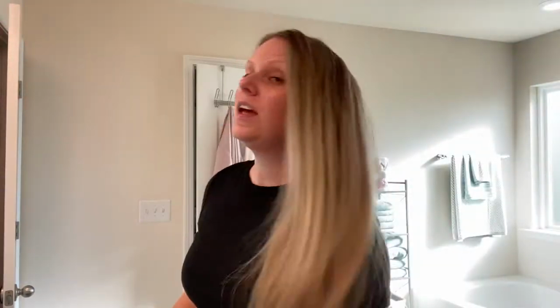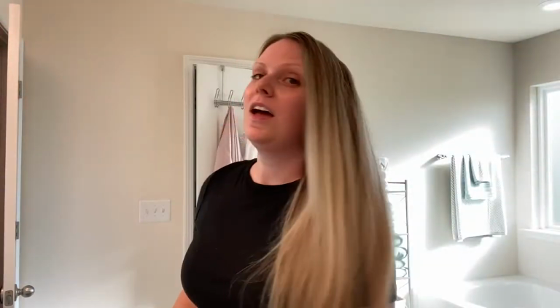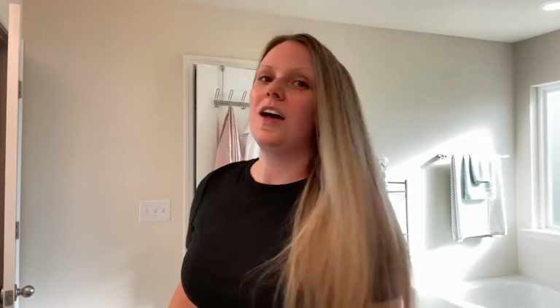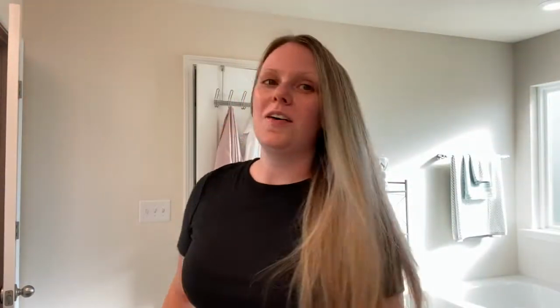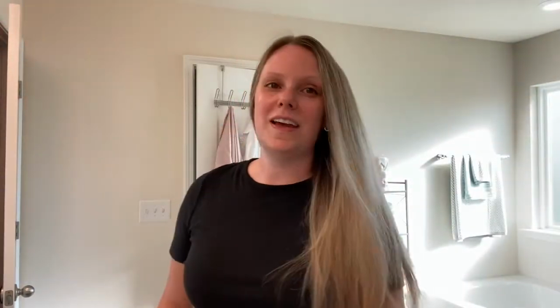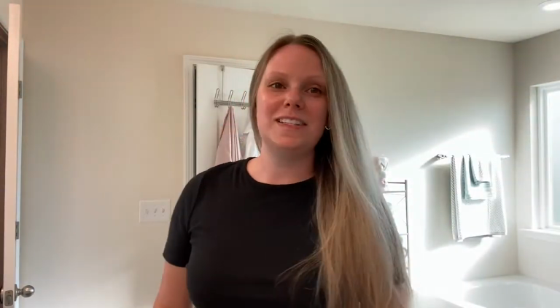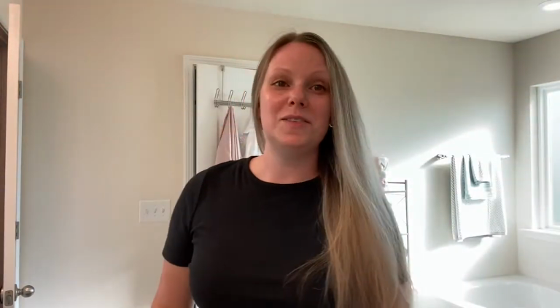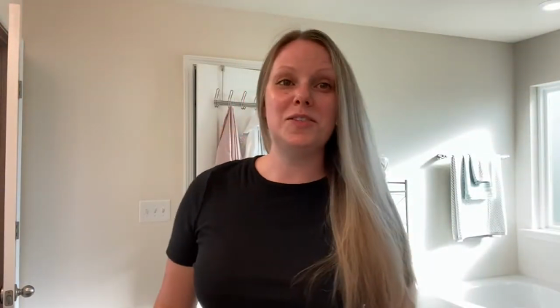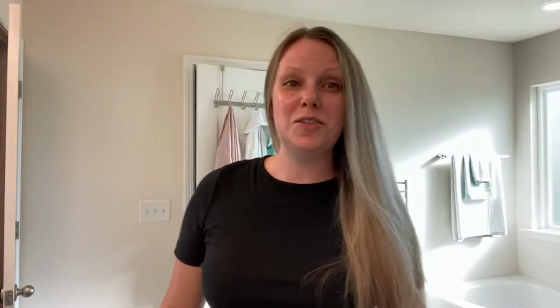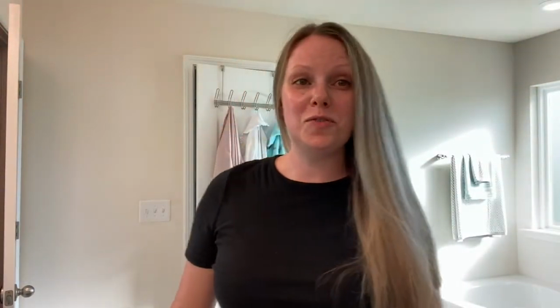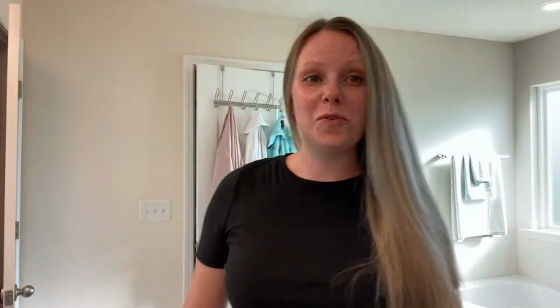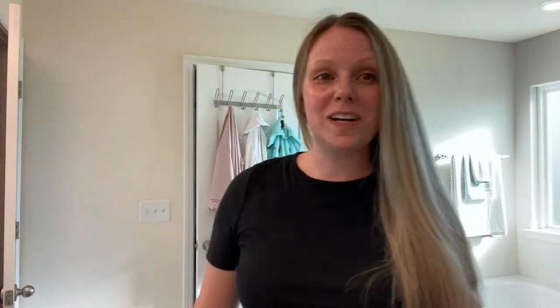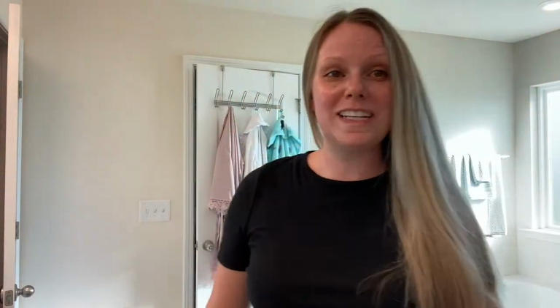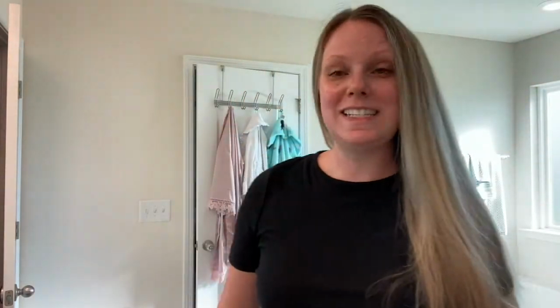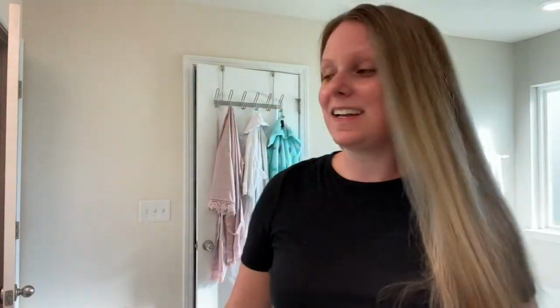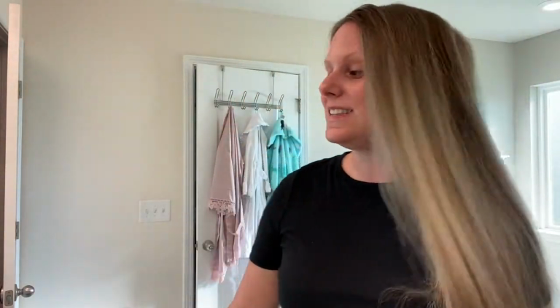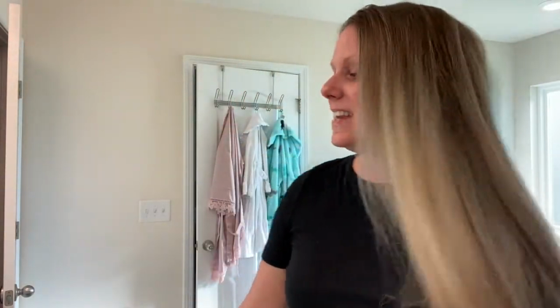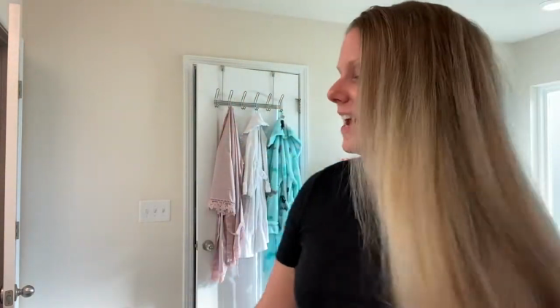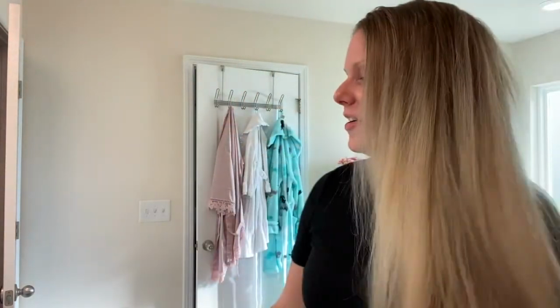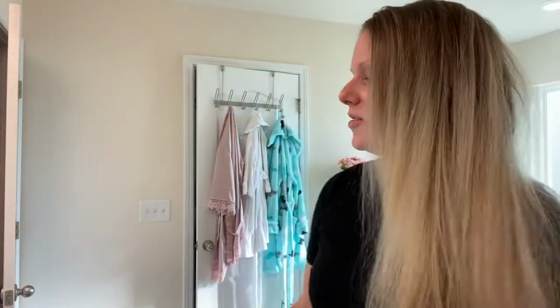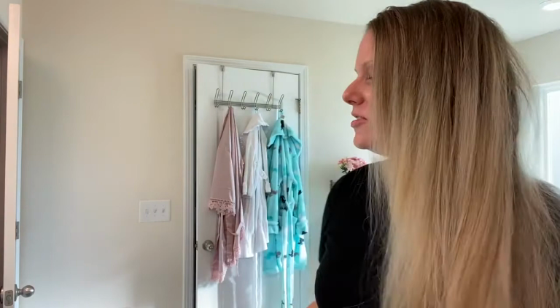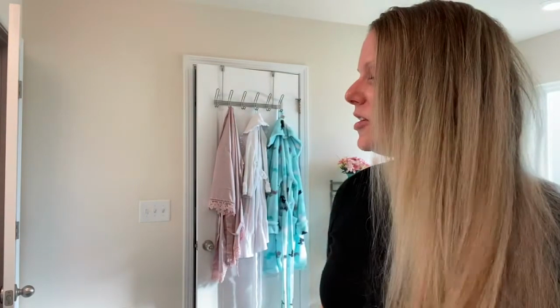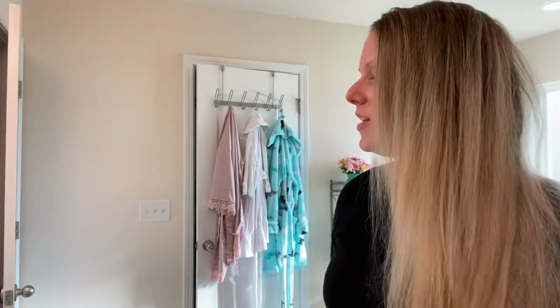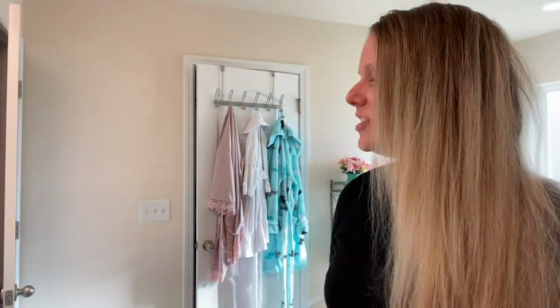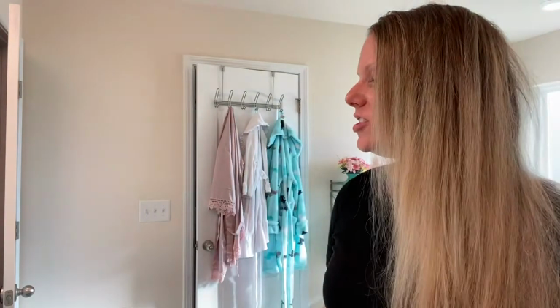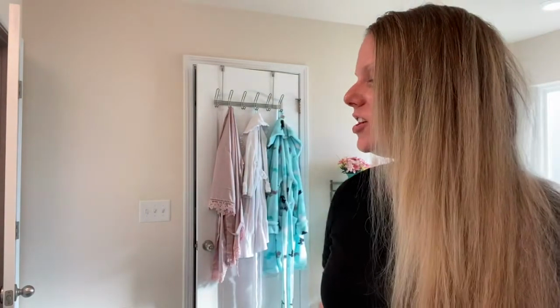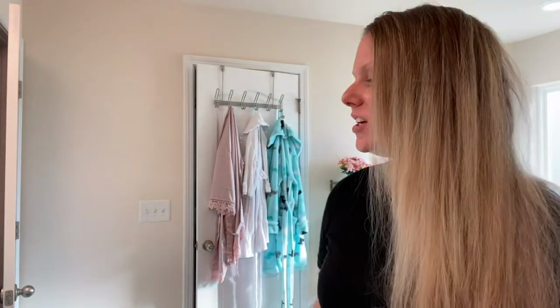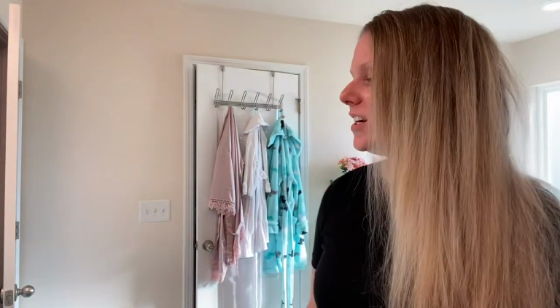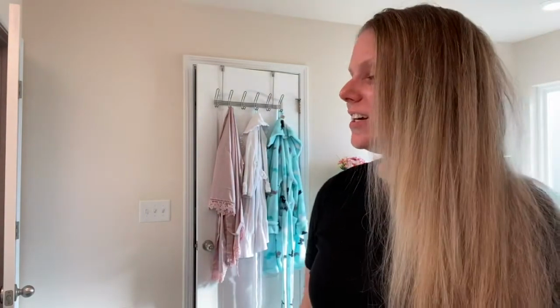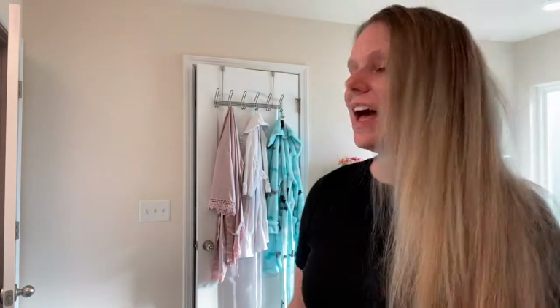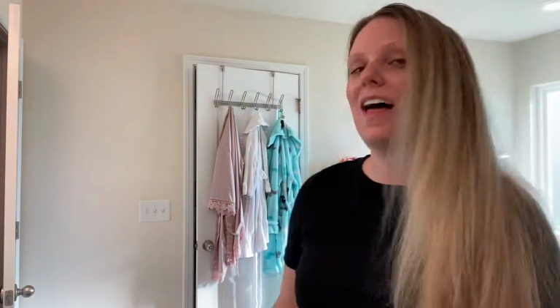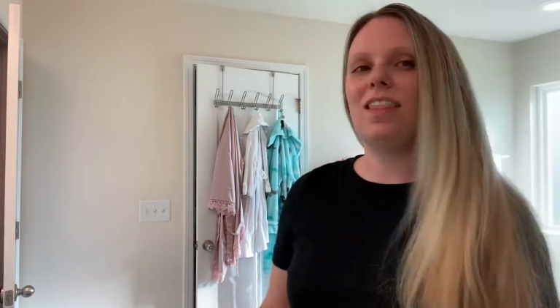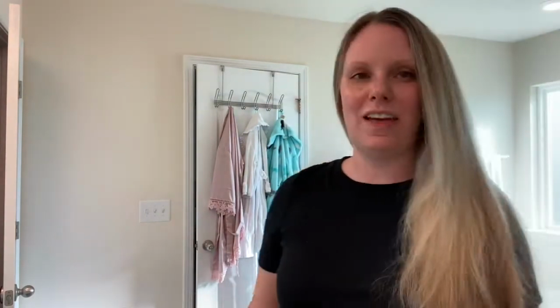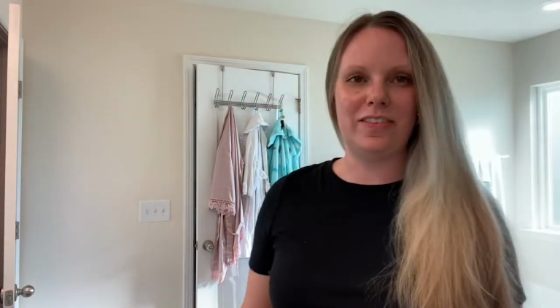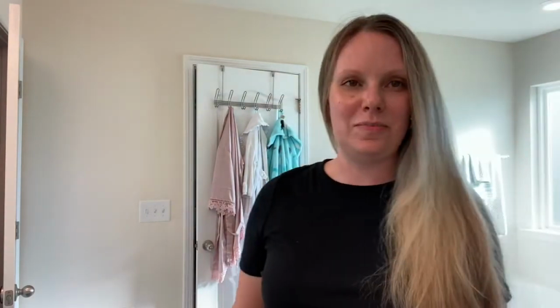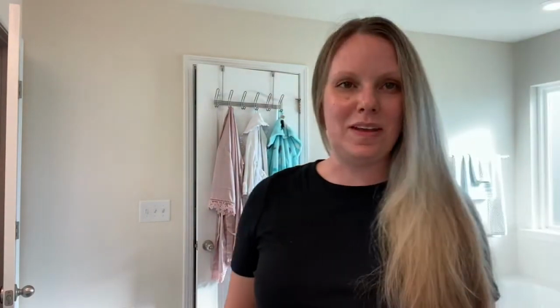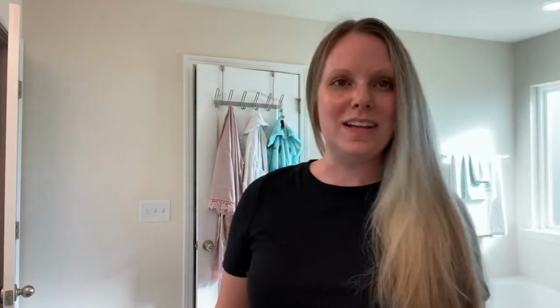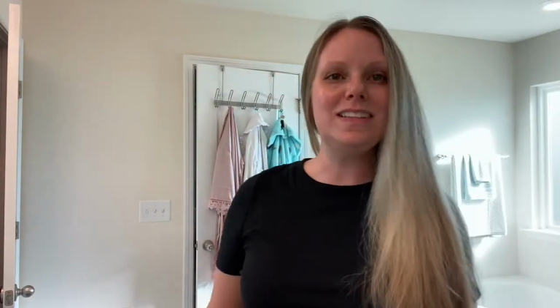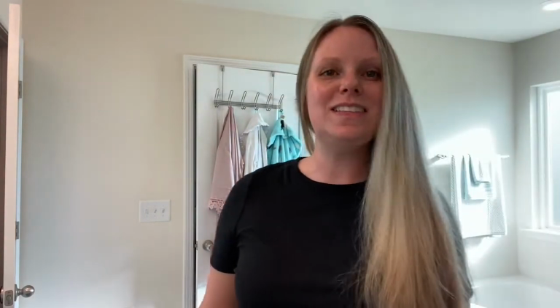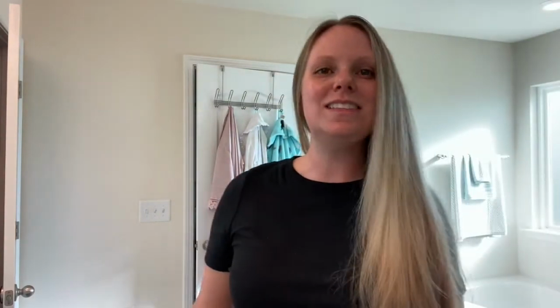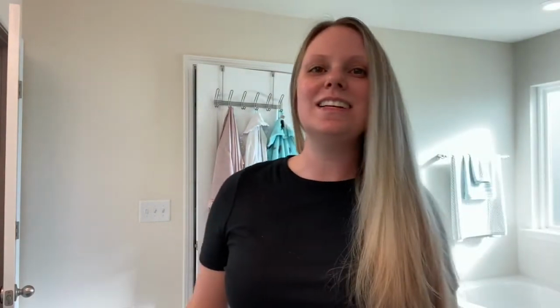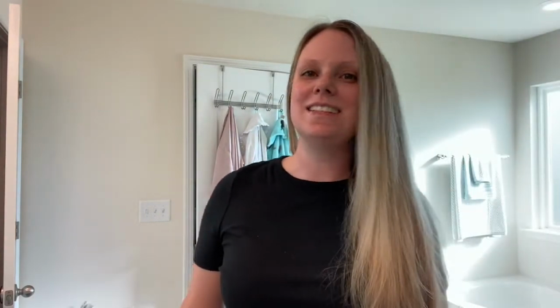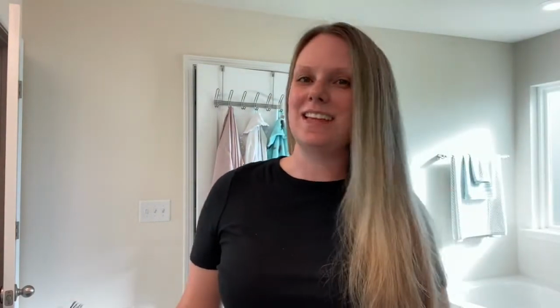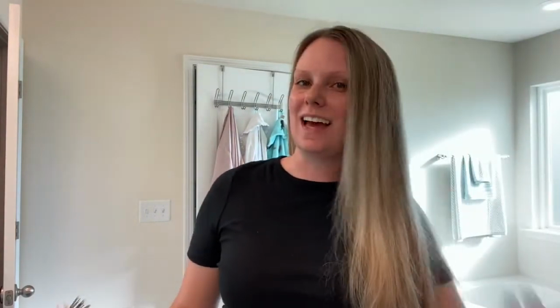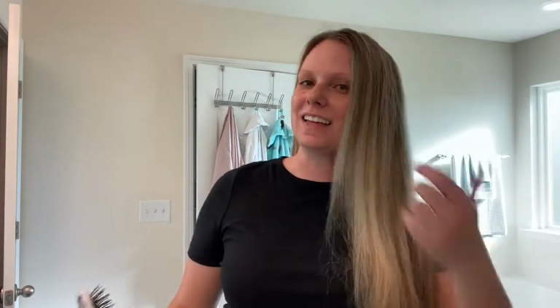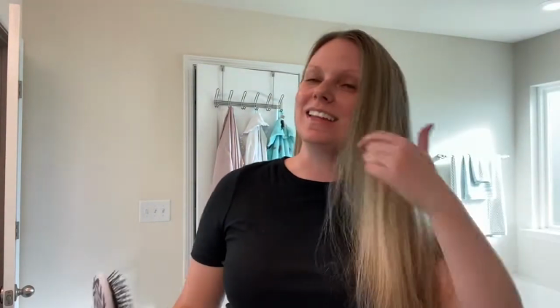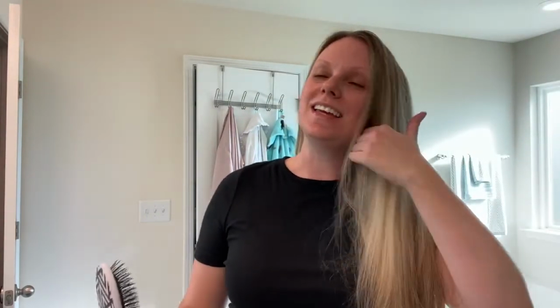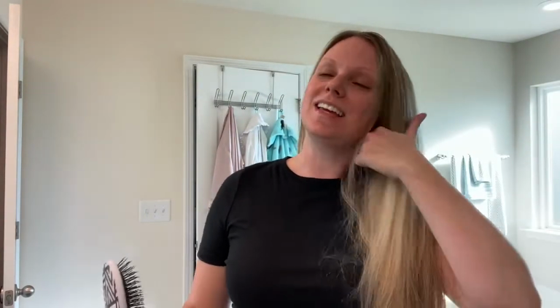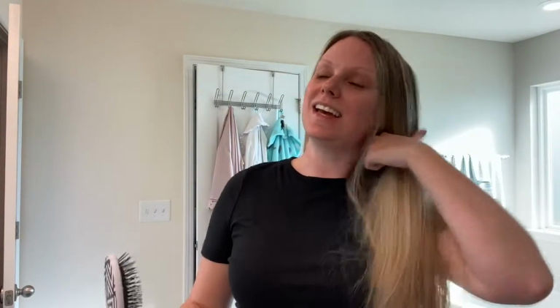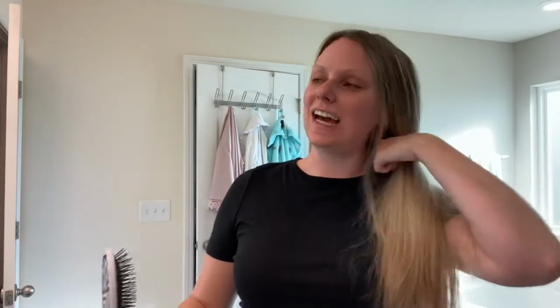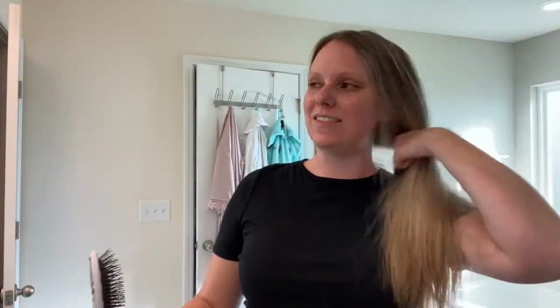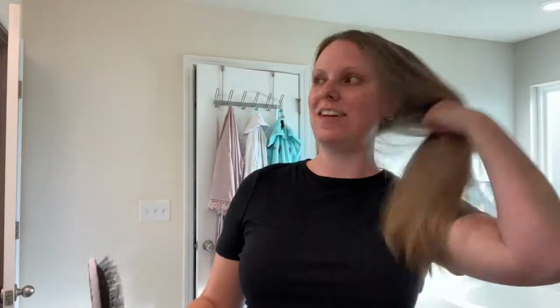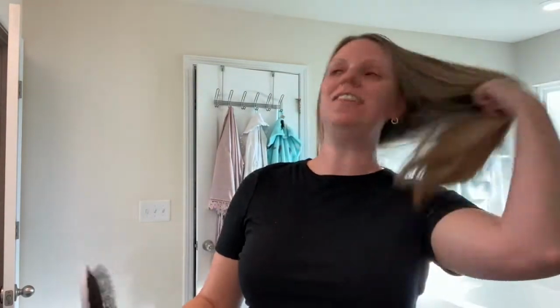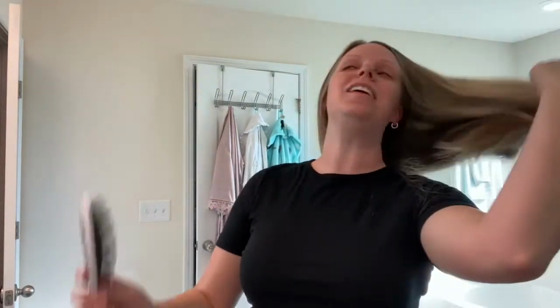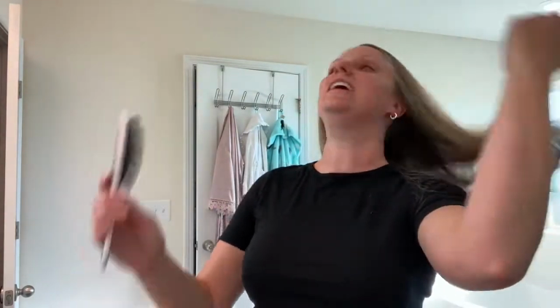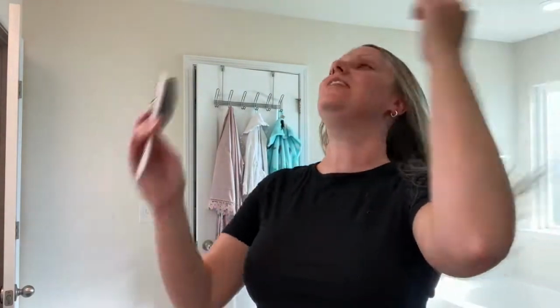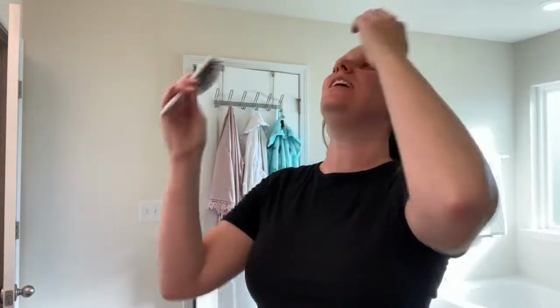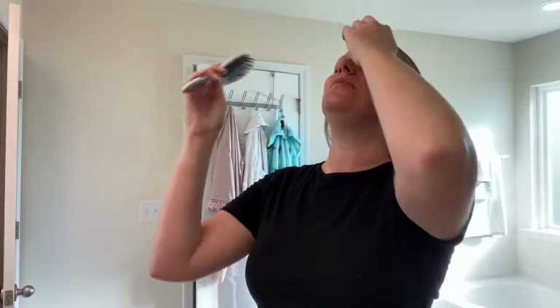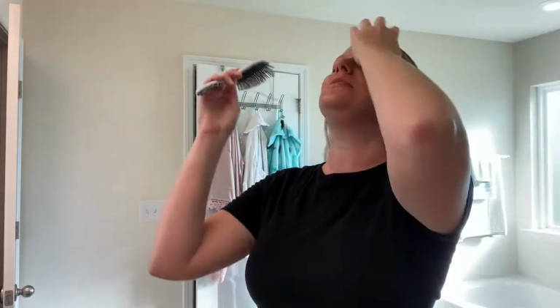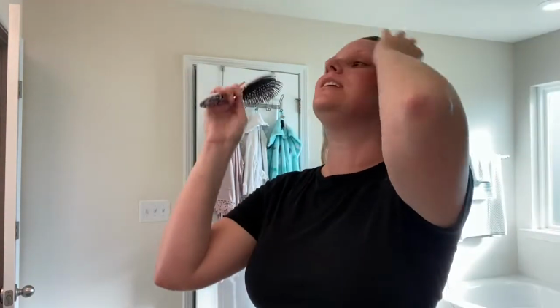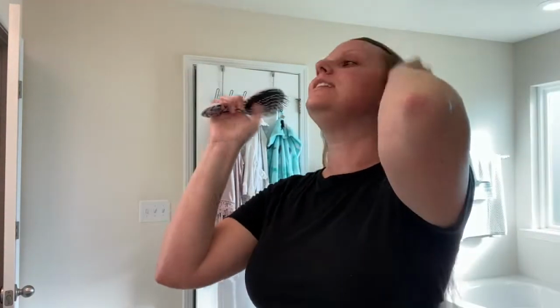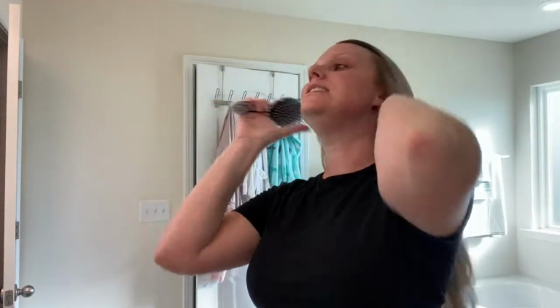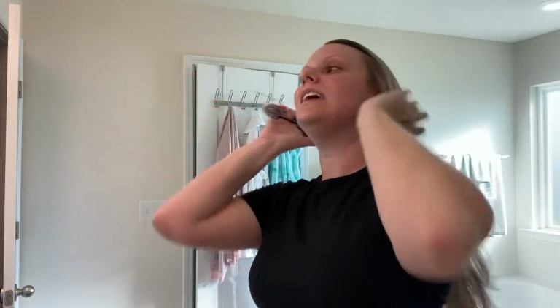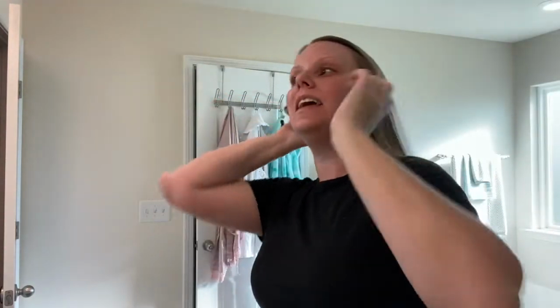It's 2:46 now, so that took 11 minutes — exactly how long I thought it was going to take.